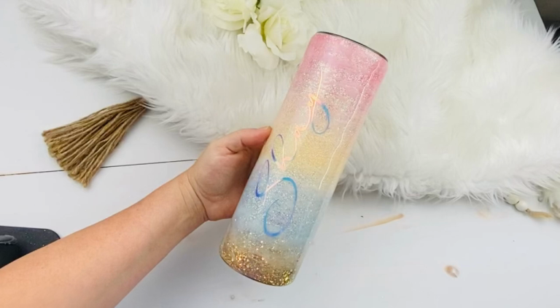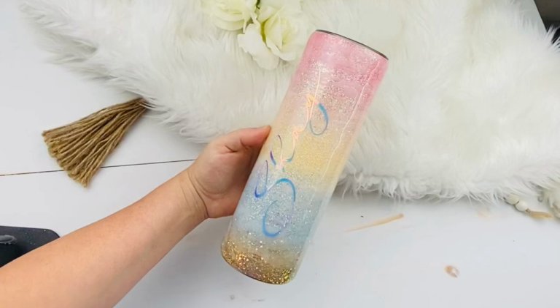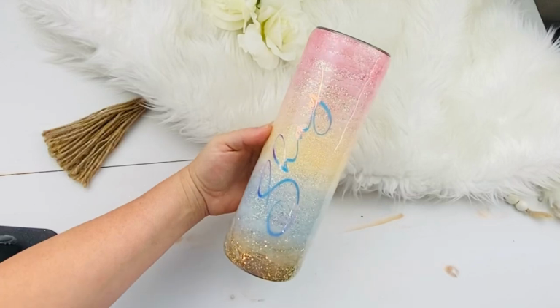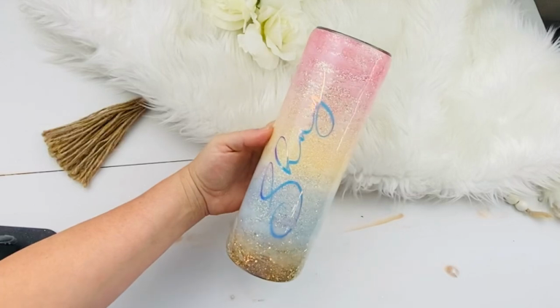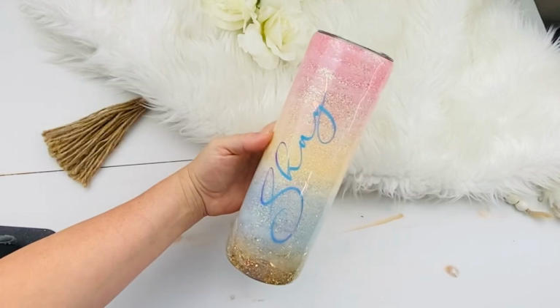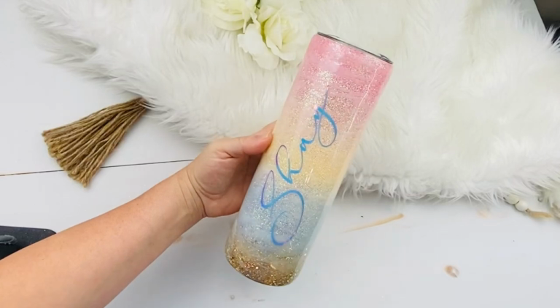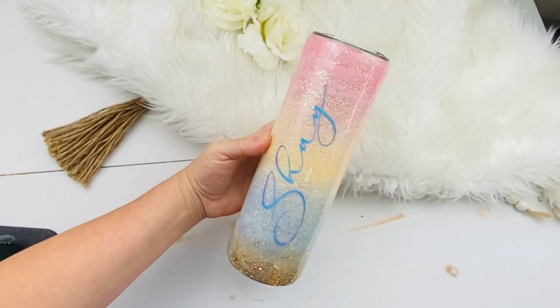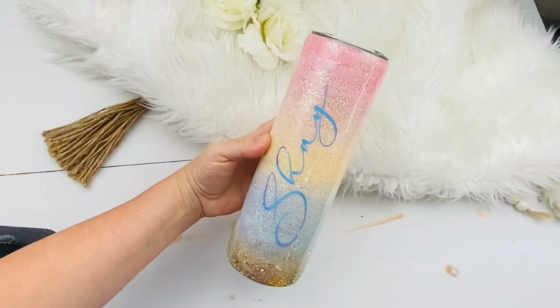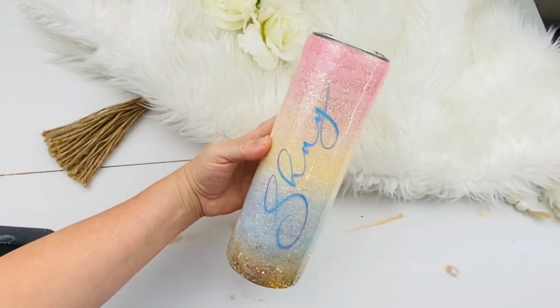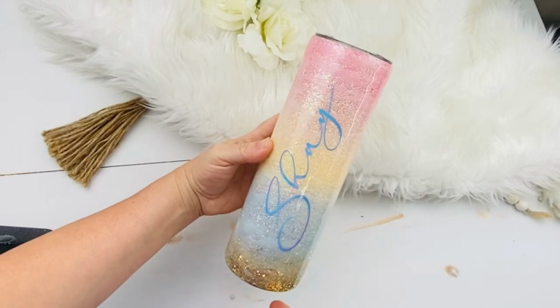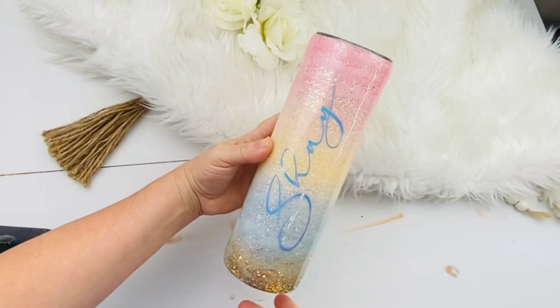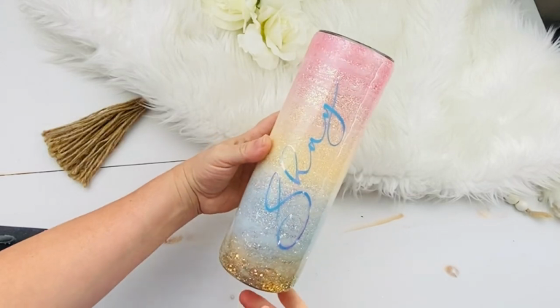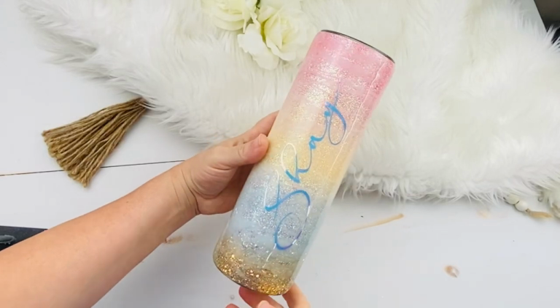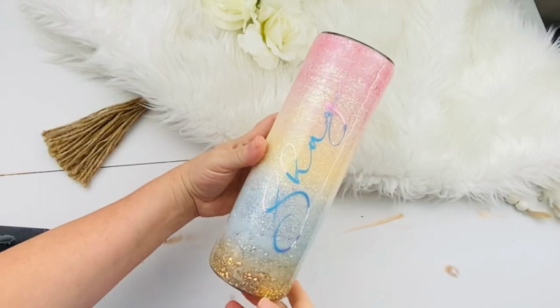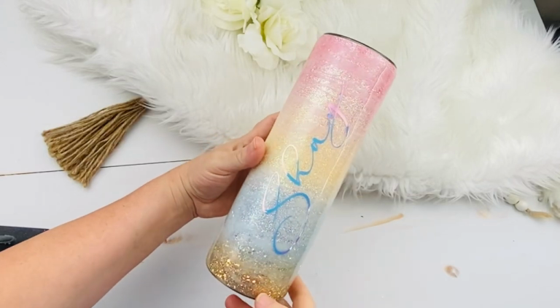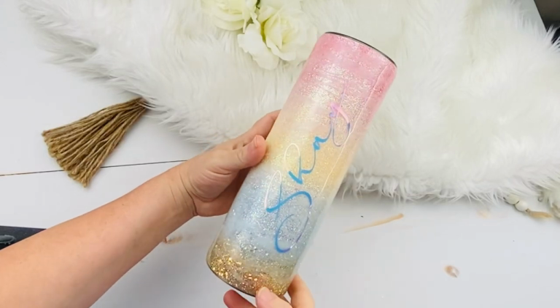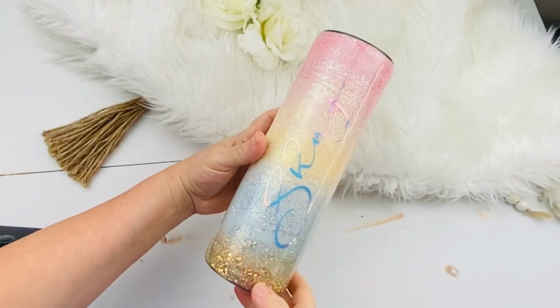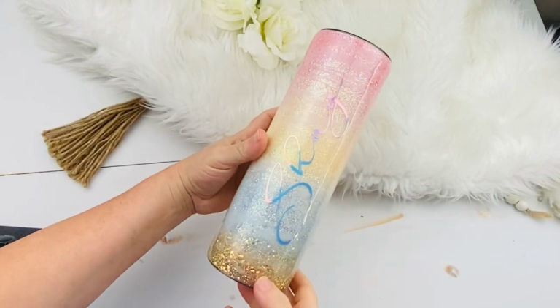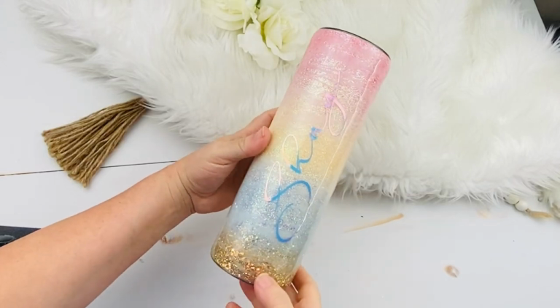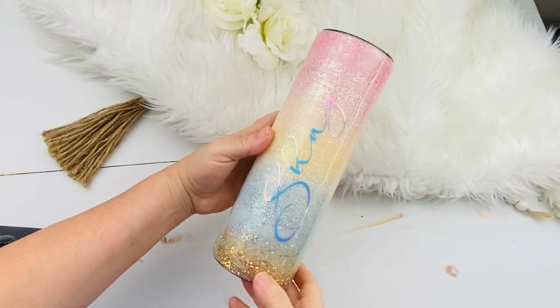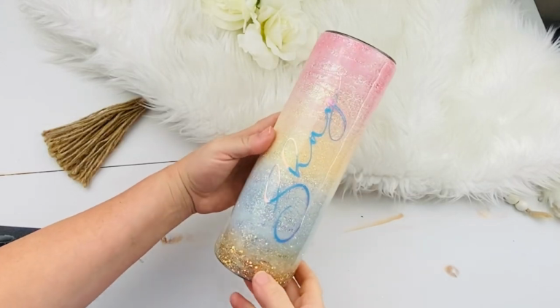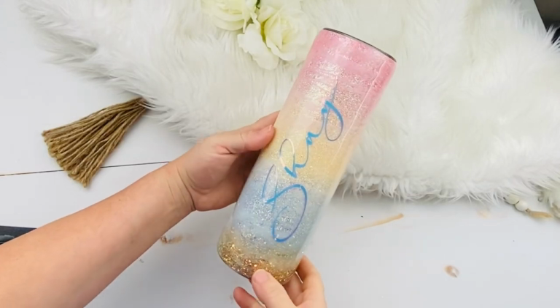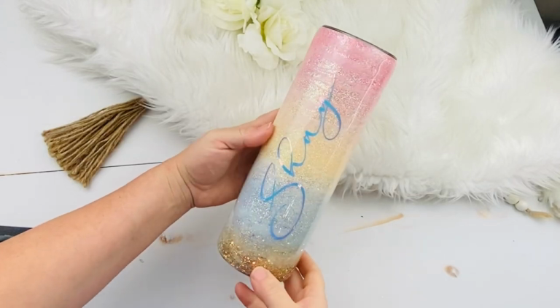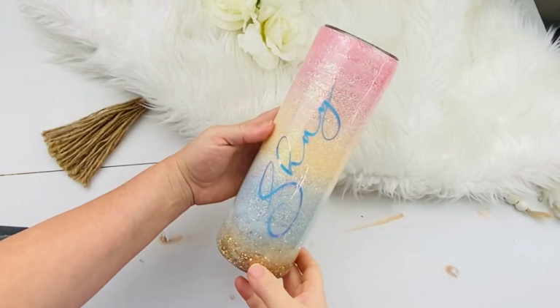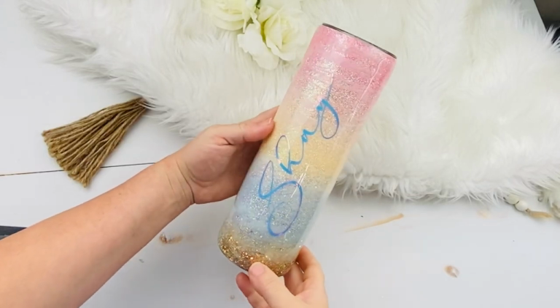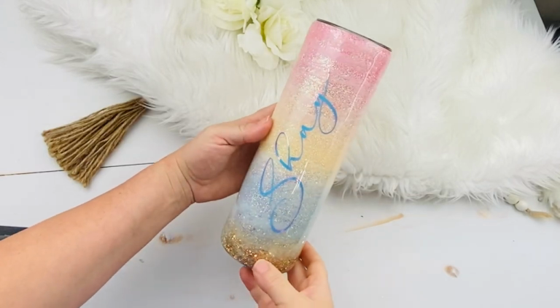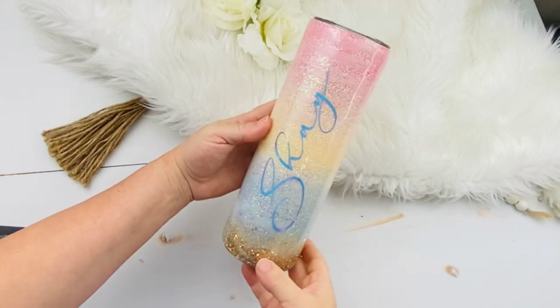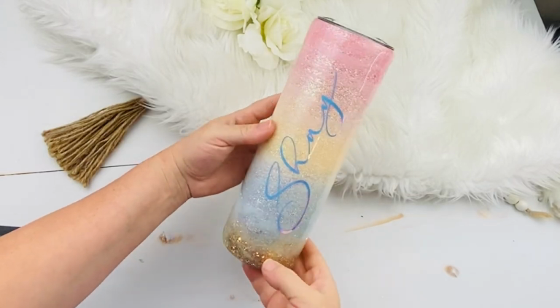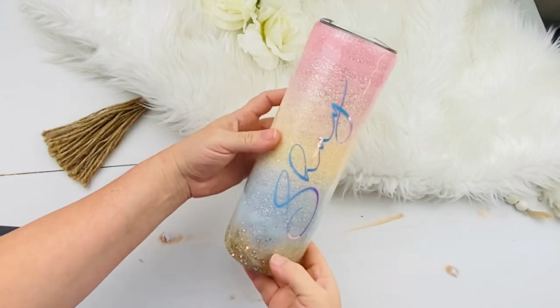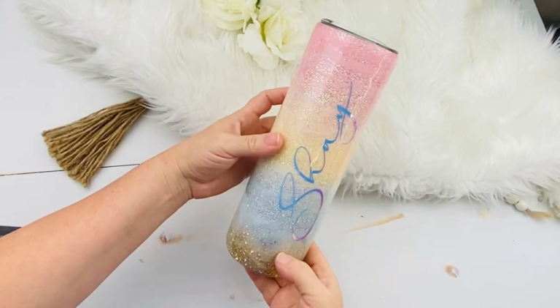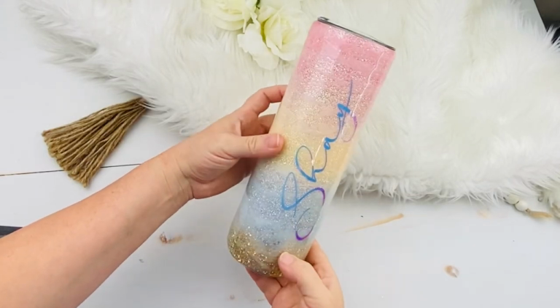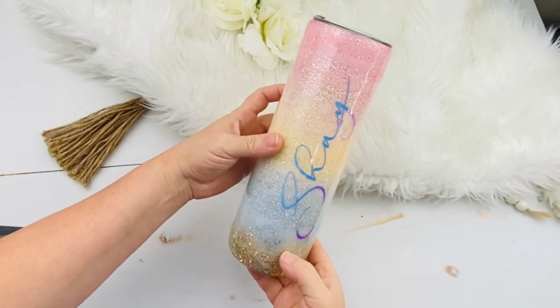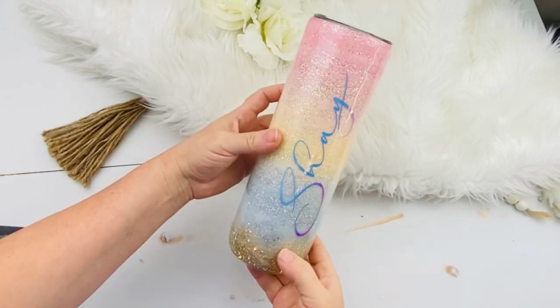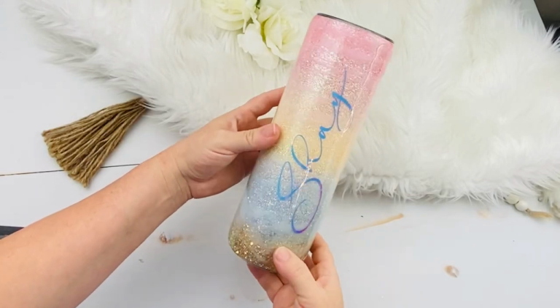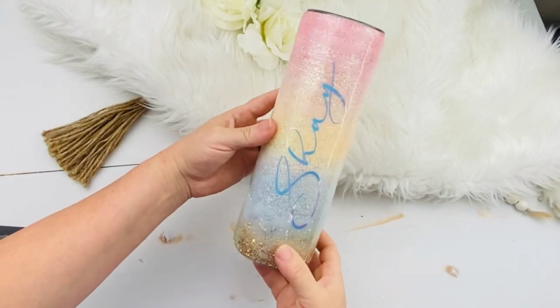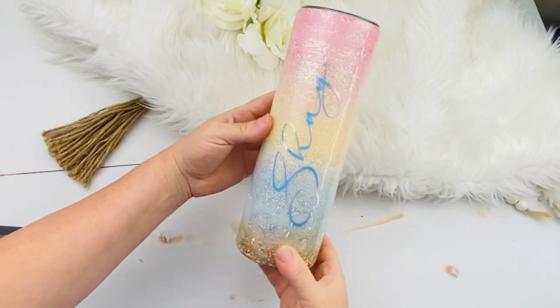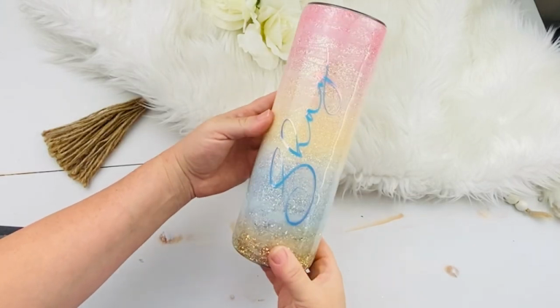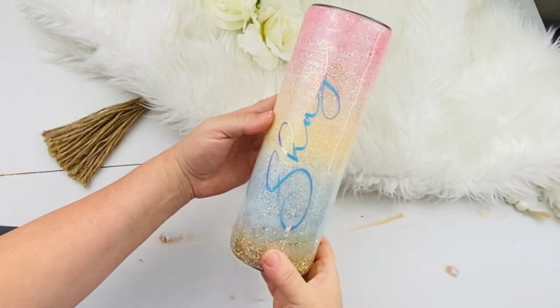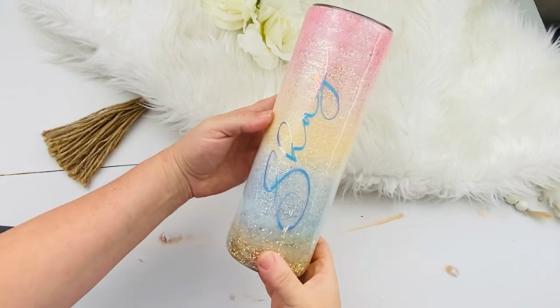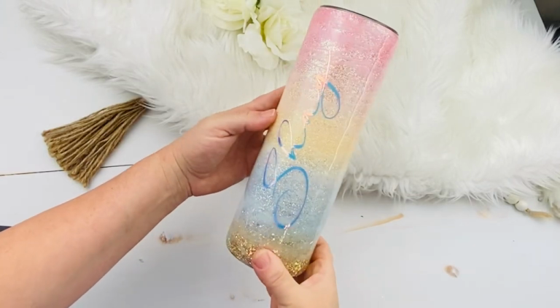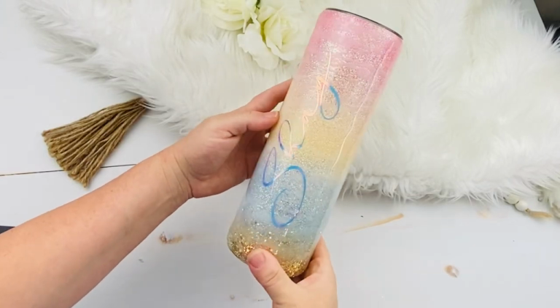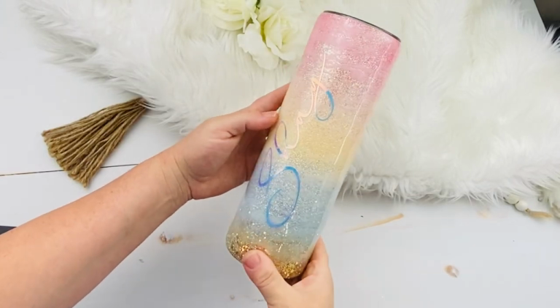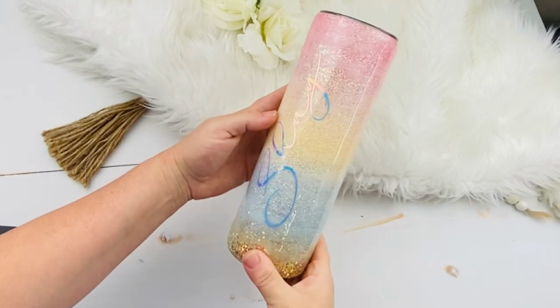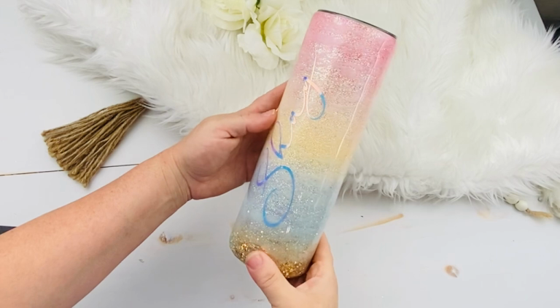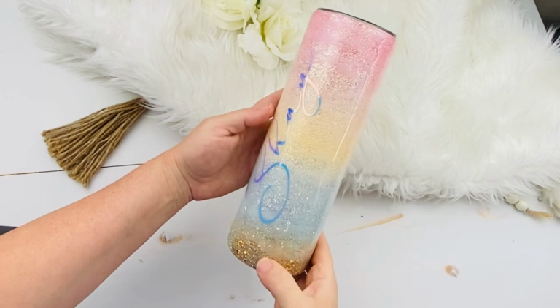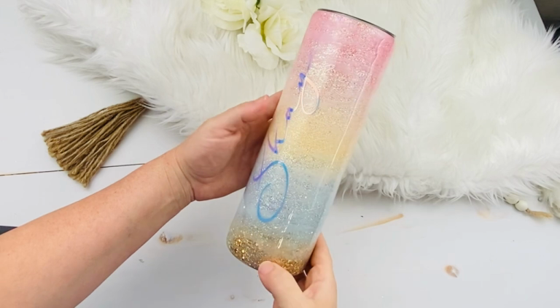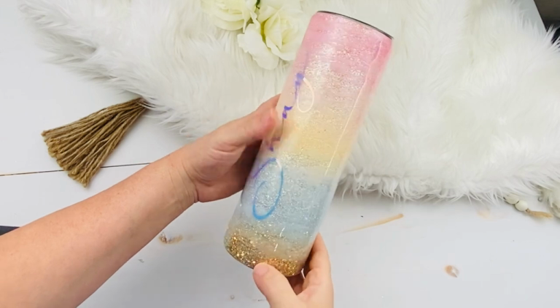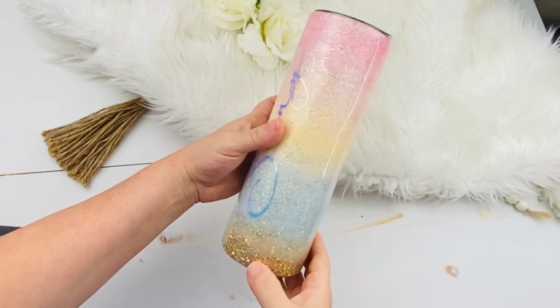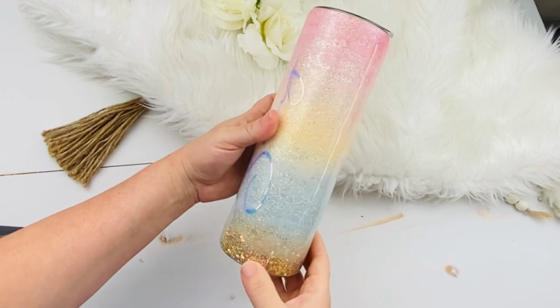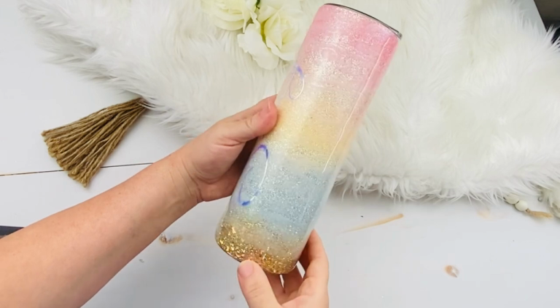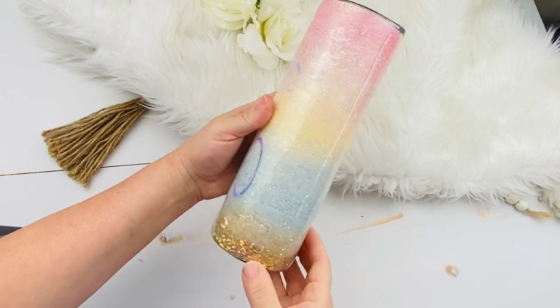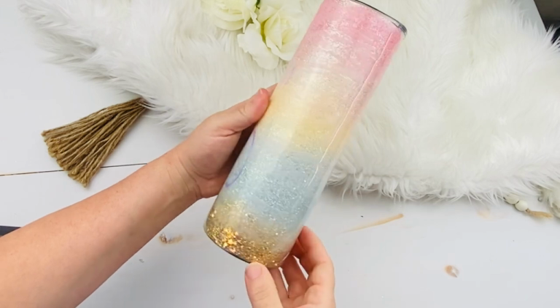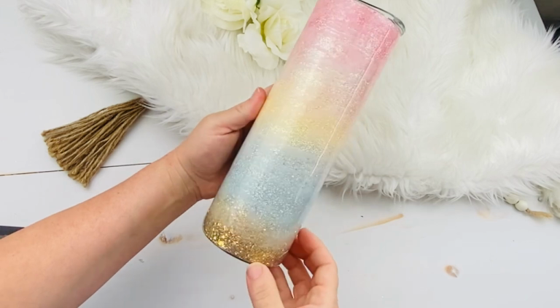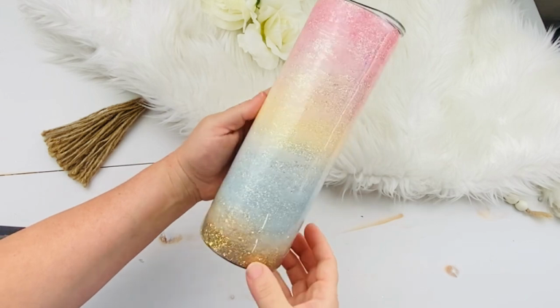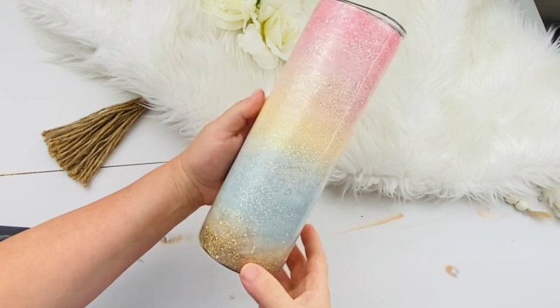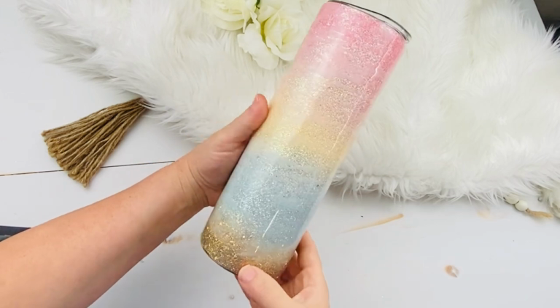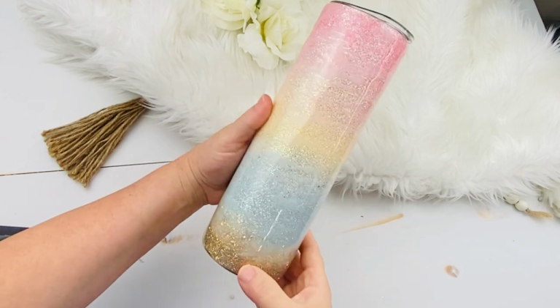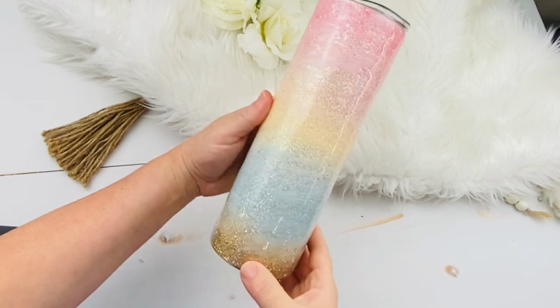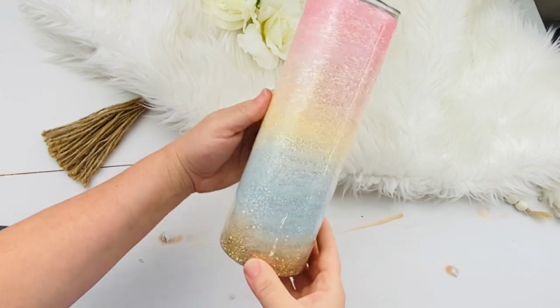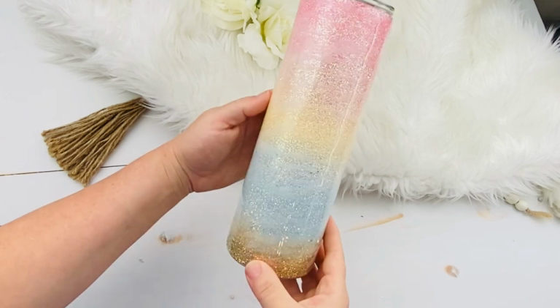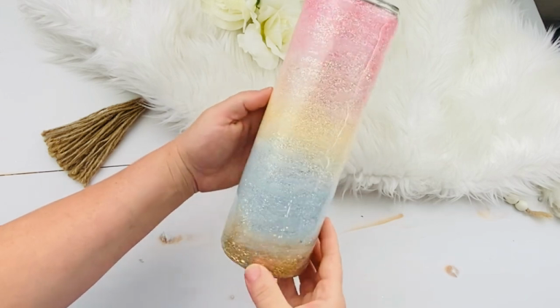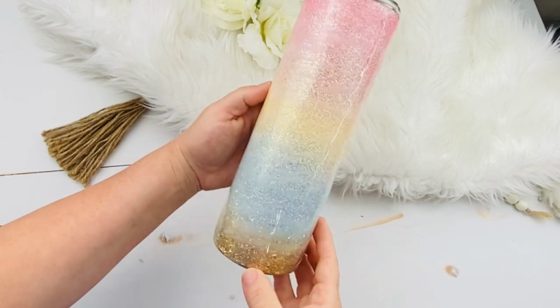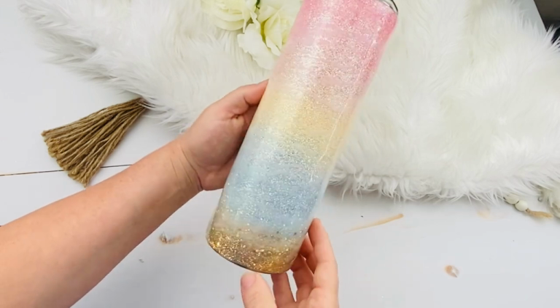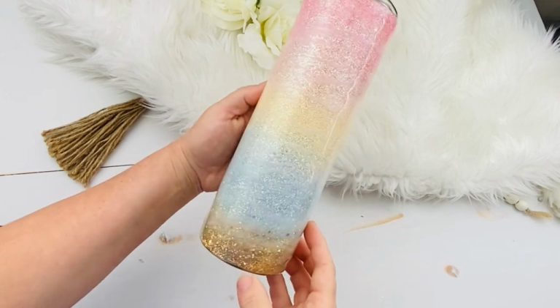Hey guys, Teresa Barber with Sippy Couture. Welcome to my channel and thanks so much for watching. Today I'm going to show you how I made this Sunset Beach Tumbler.